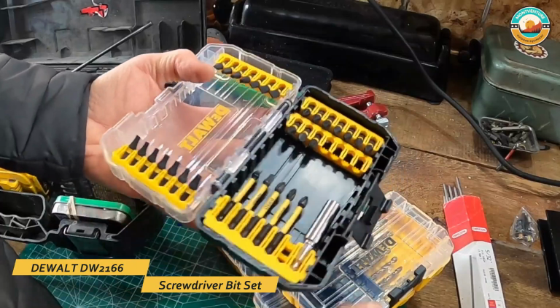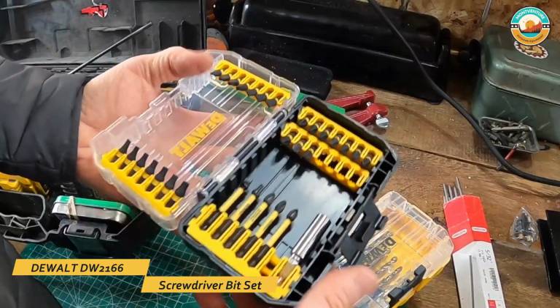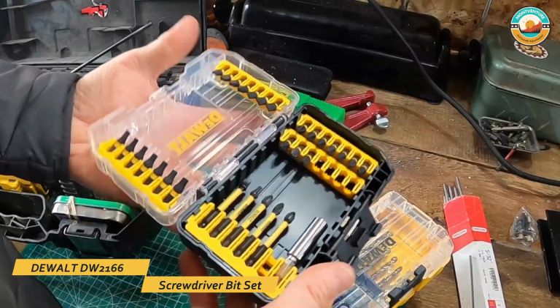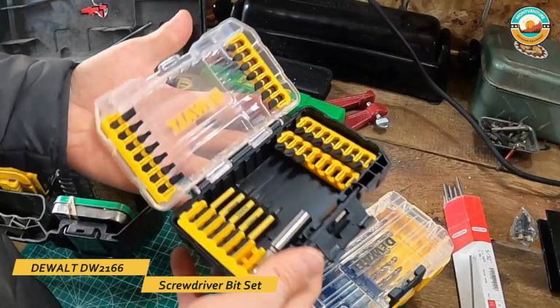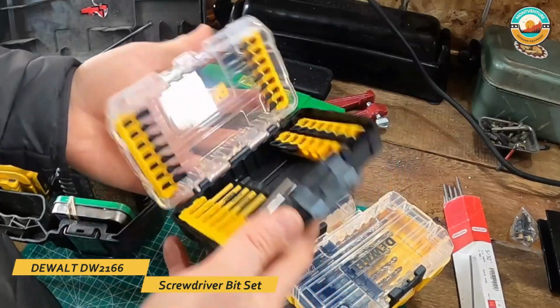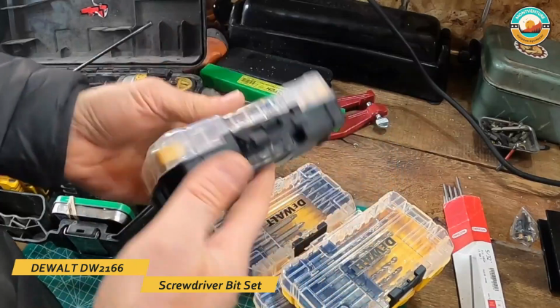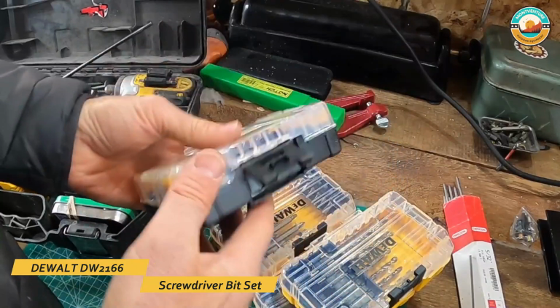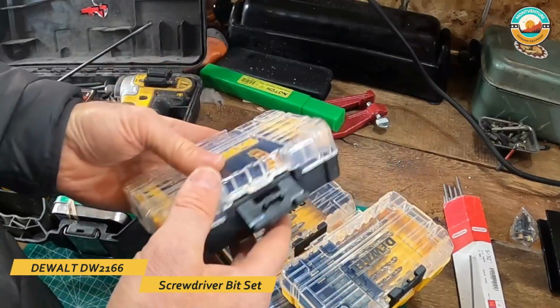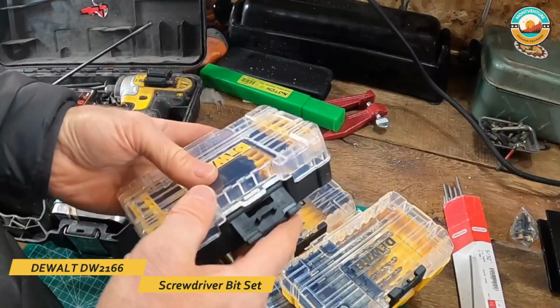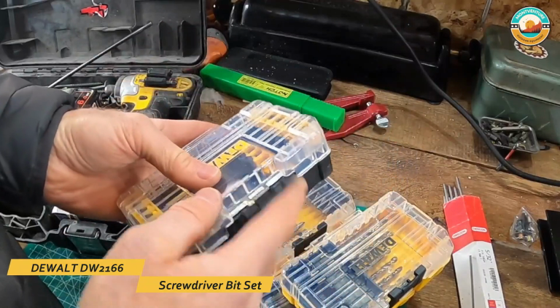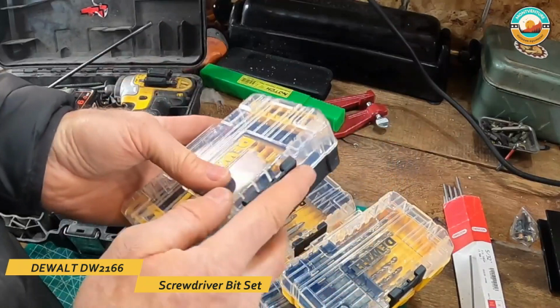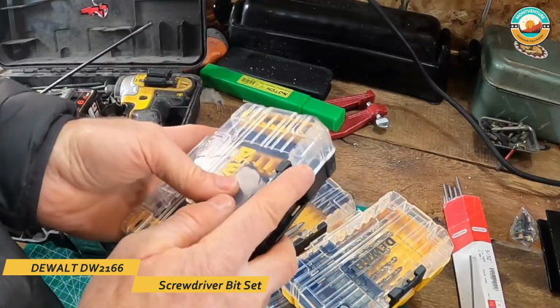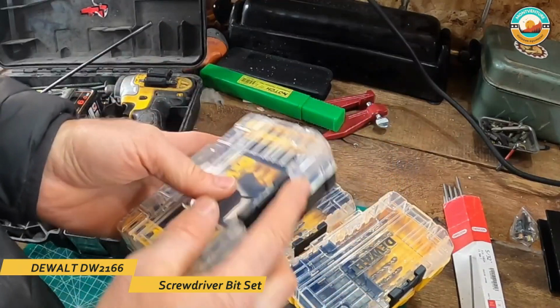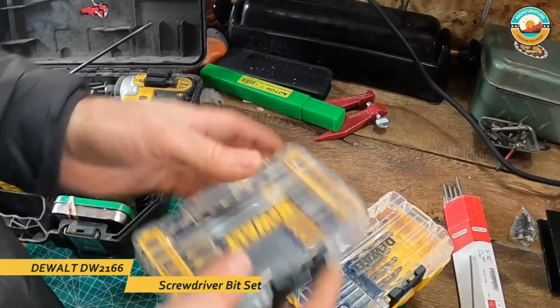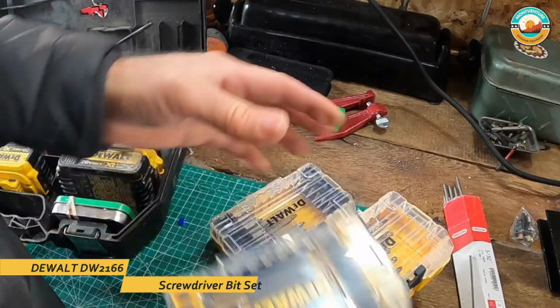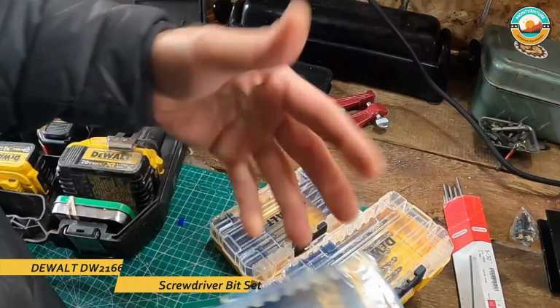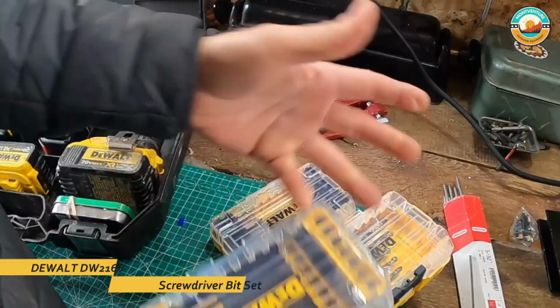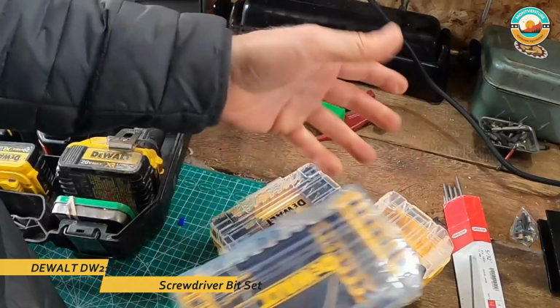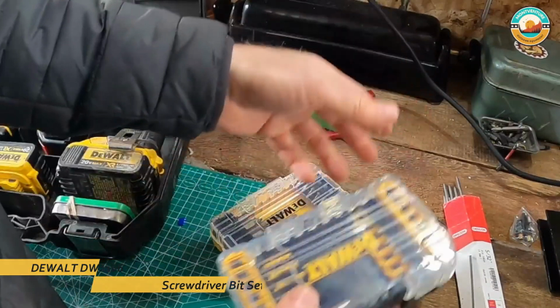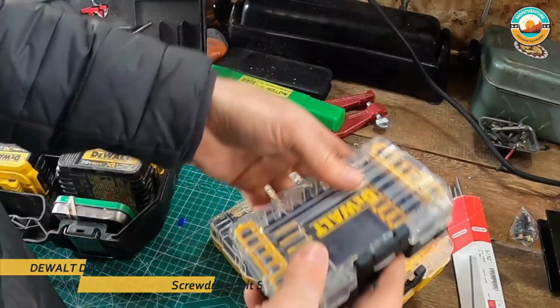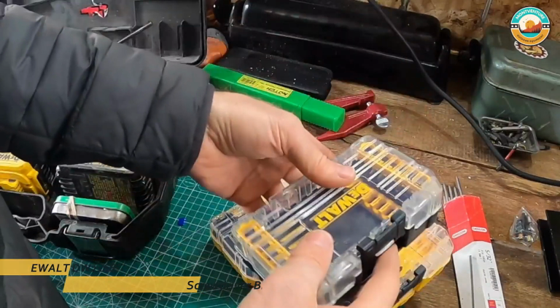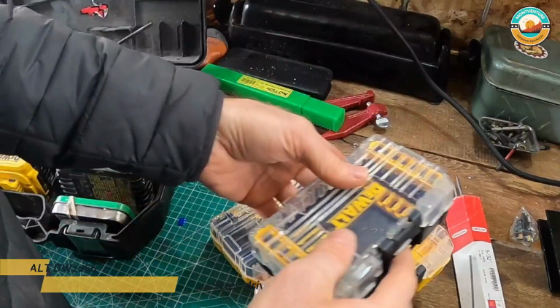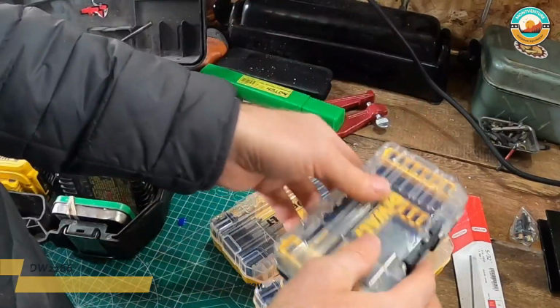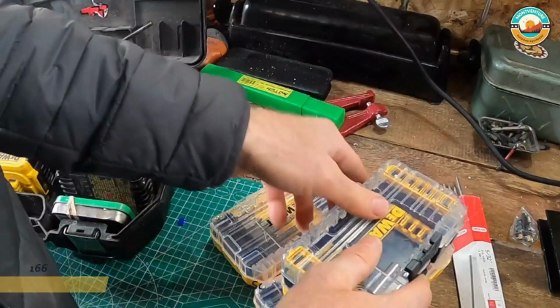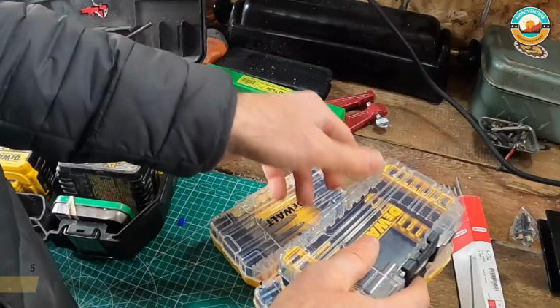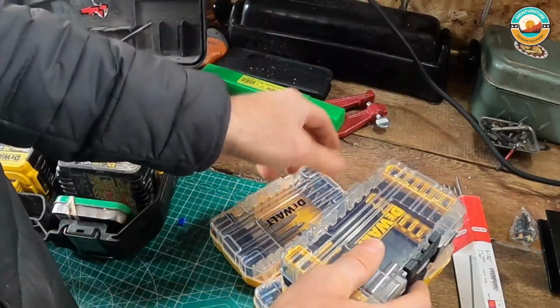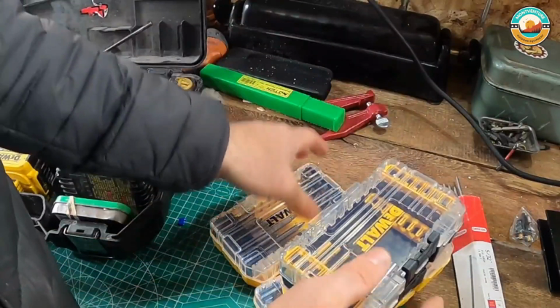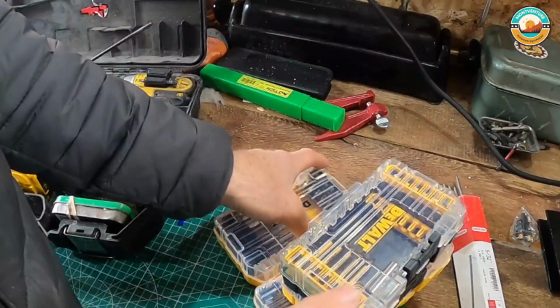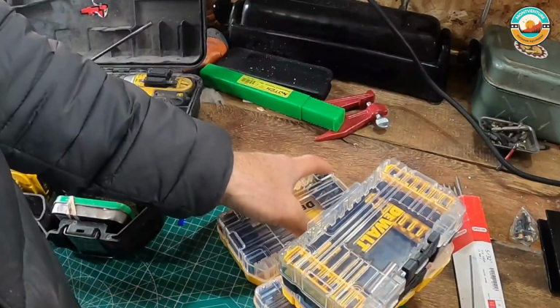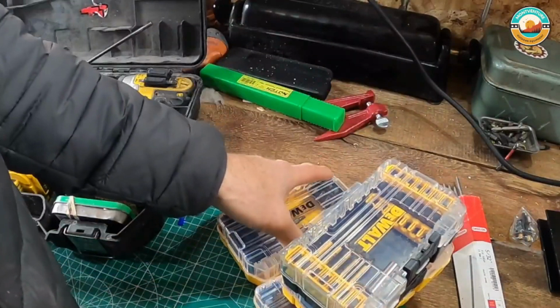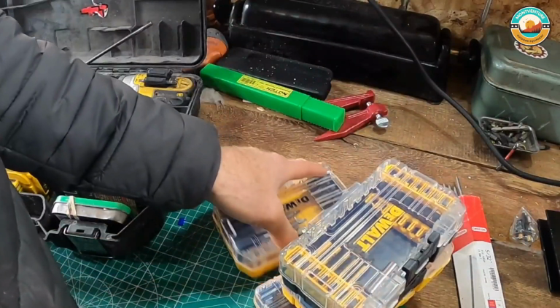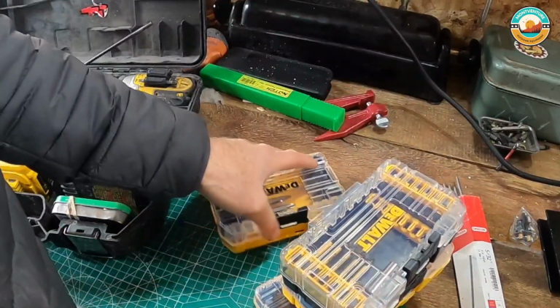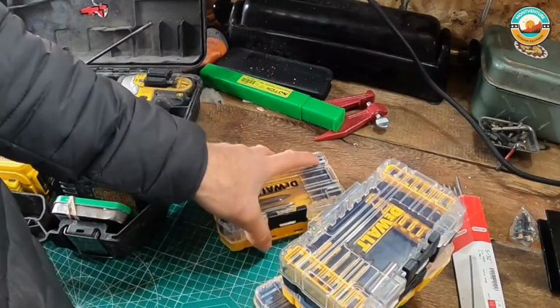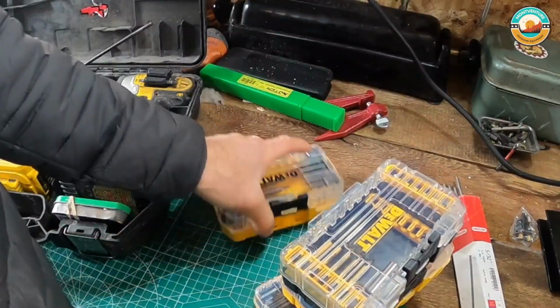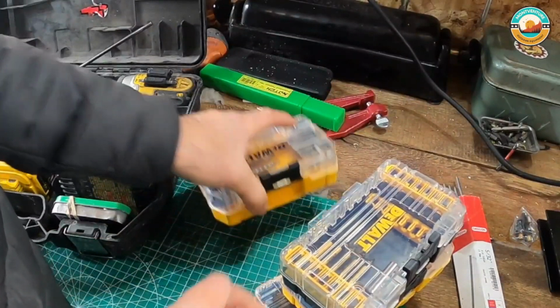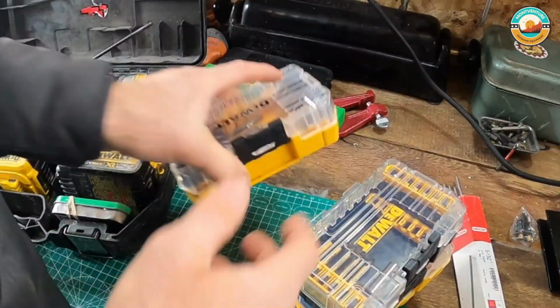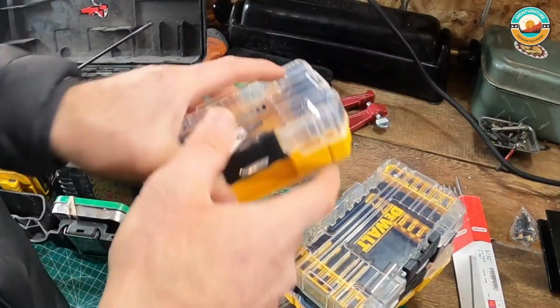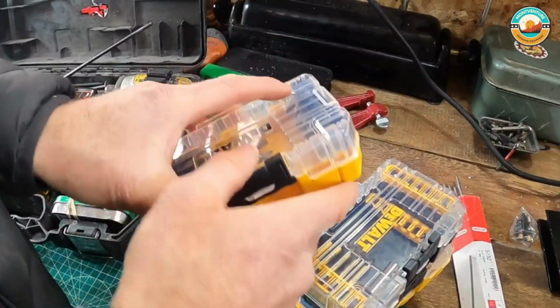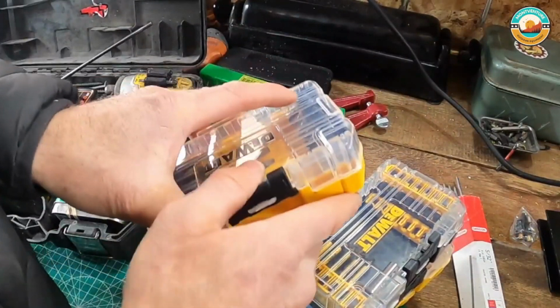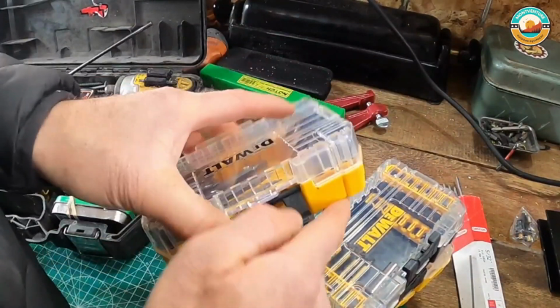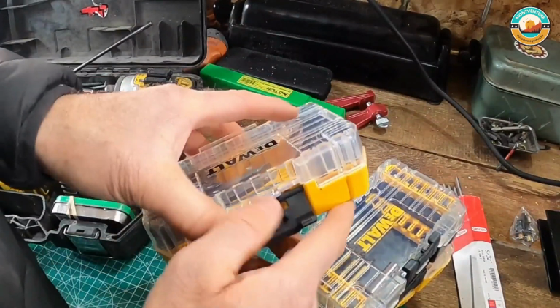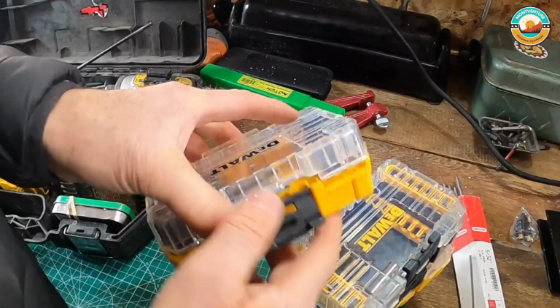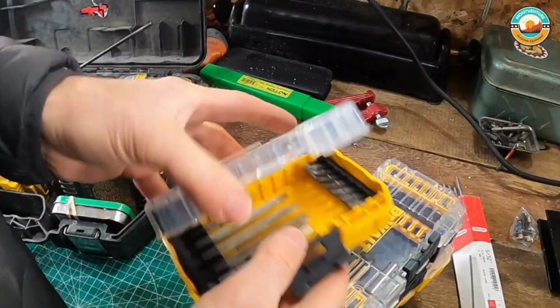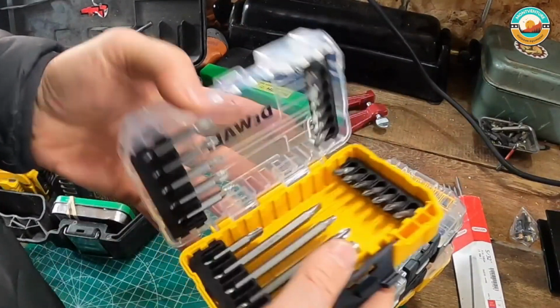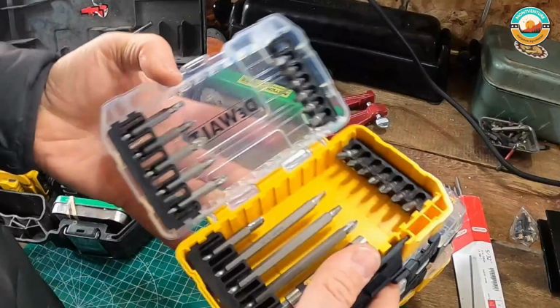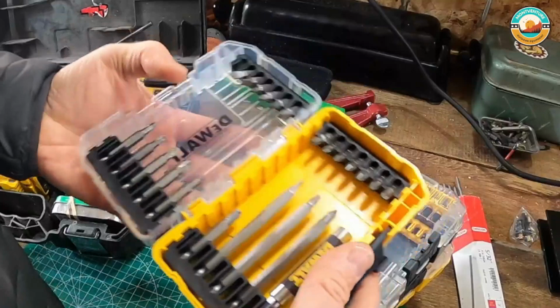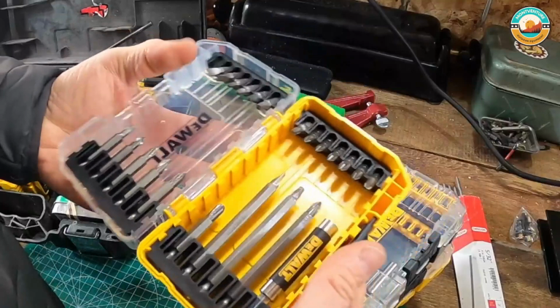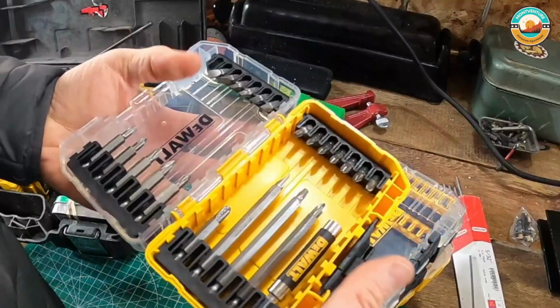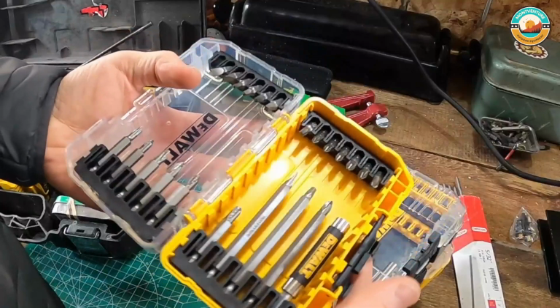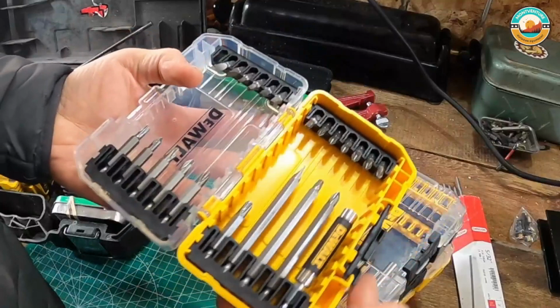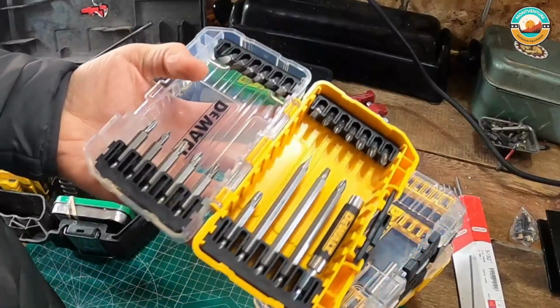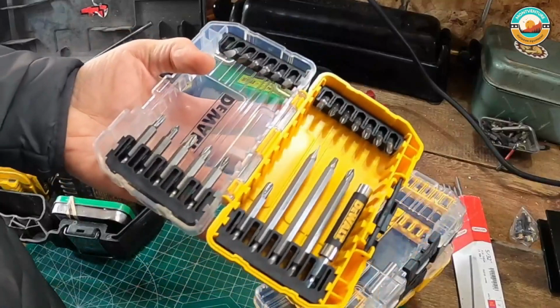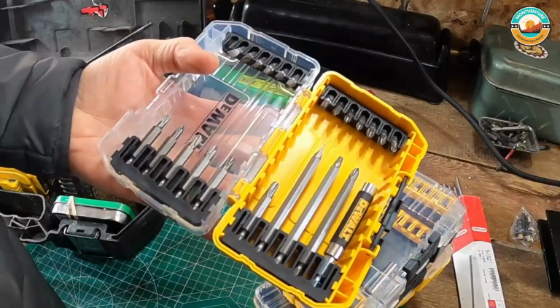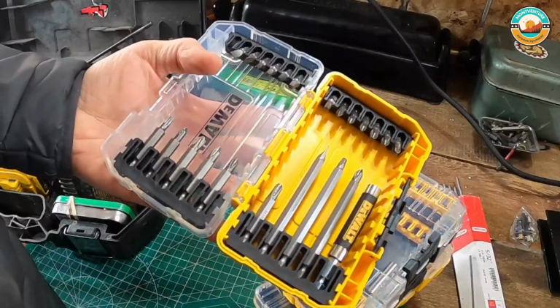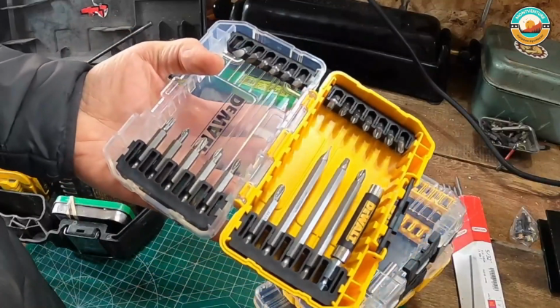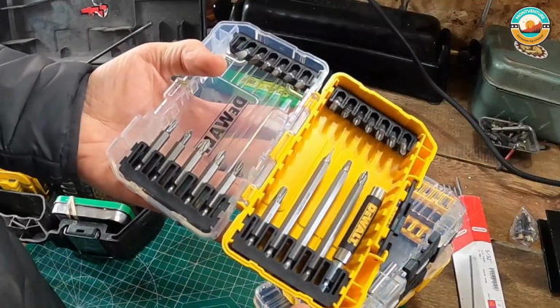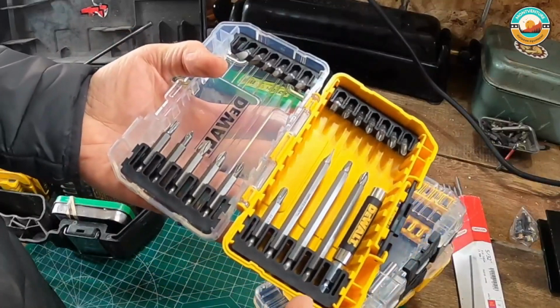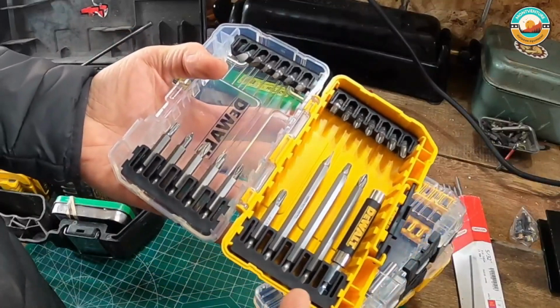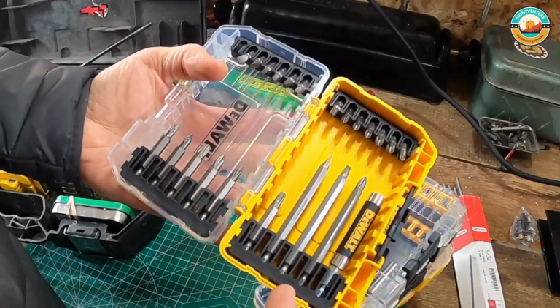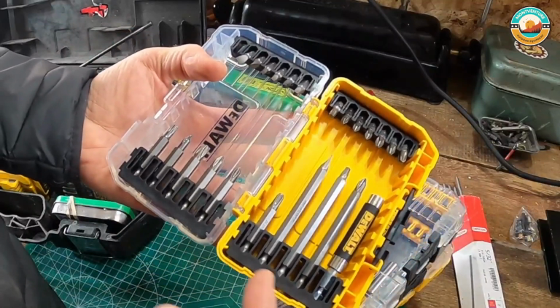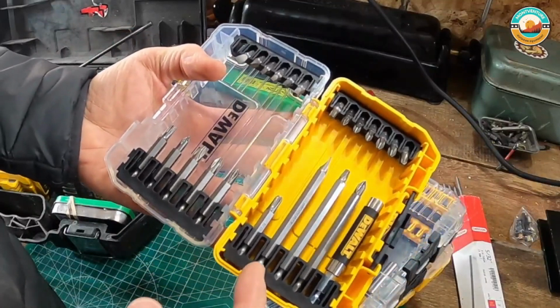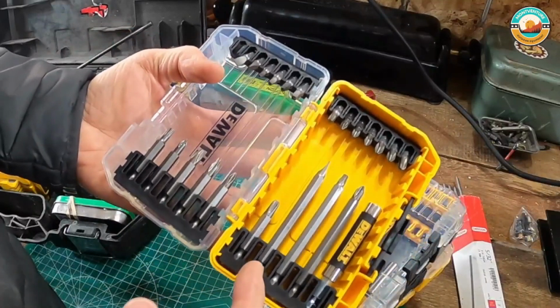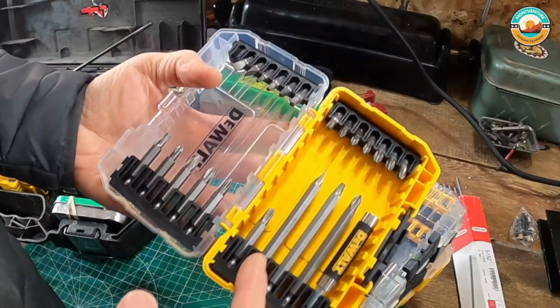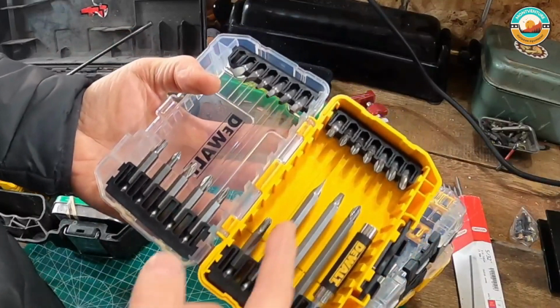The patented bit bar design of the bit driver set allows for easy bit removal, and the clear lid allows you to see inside at a glance.